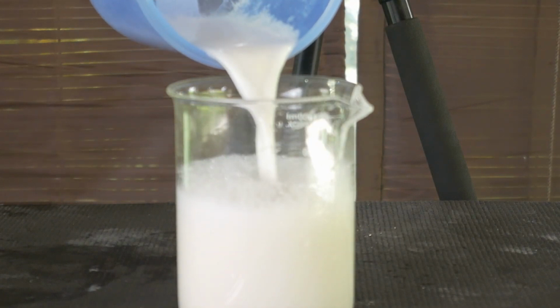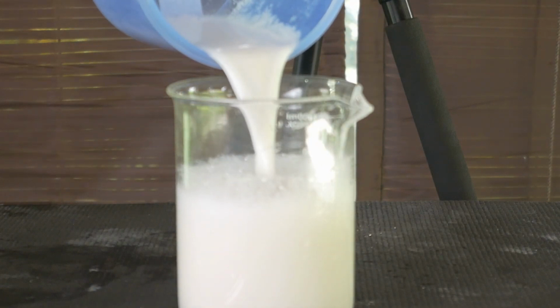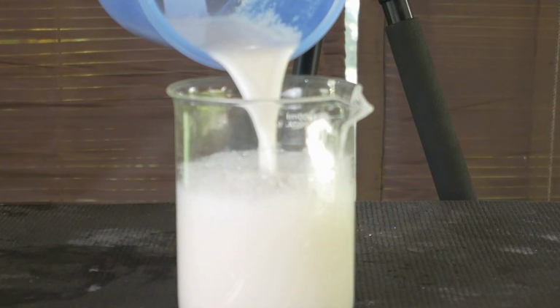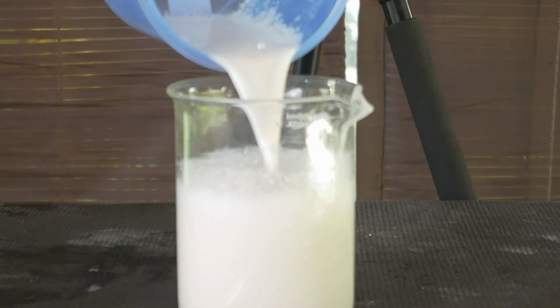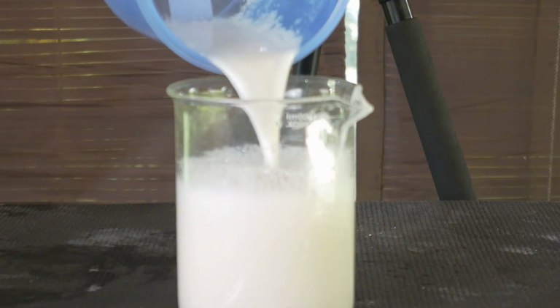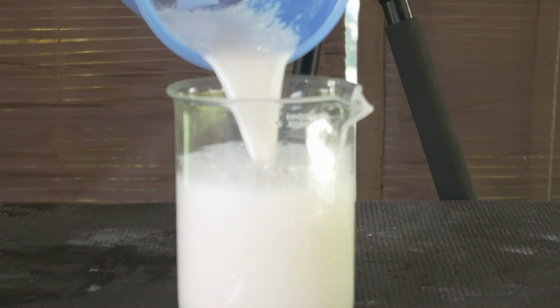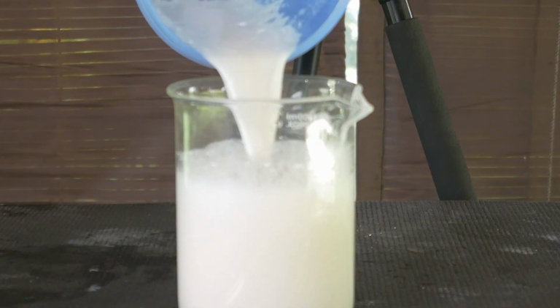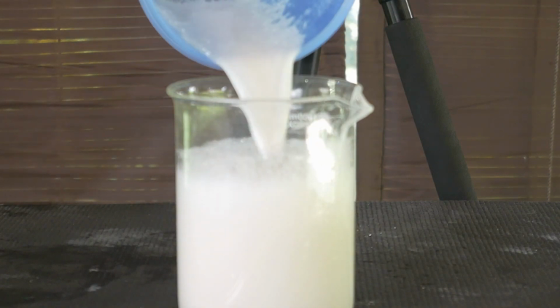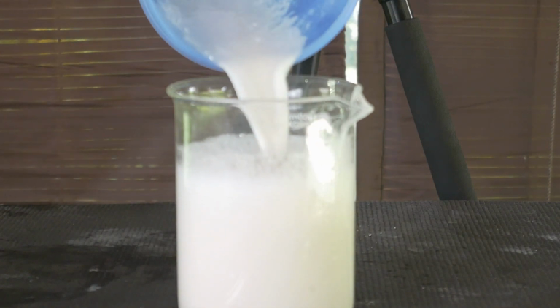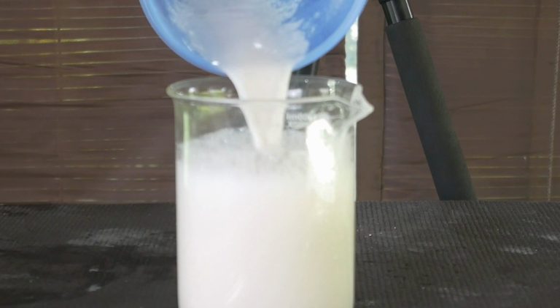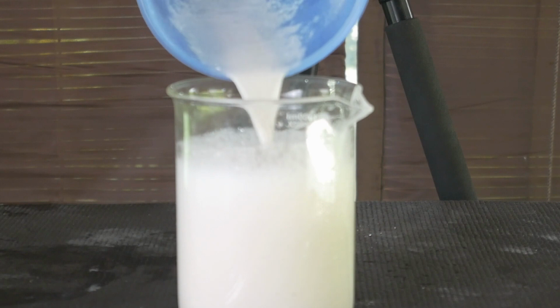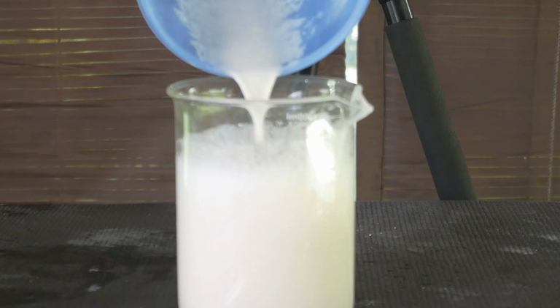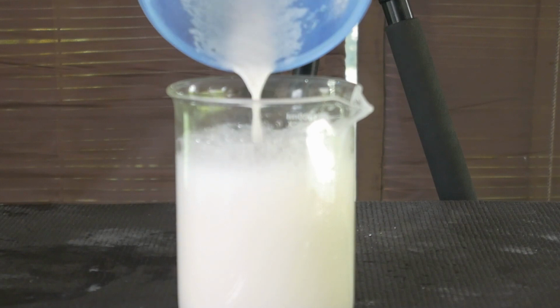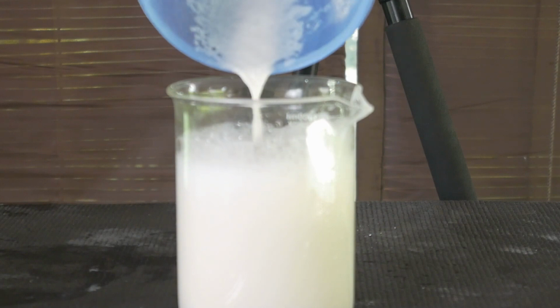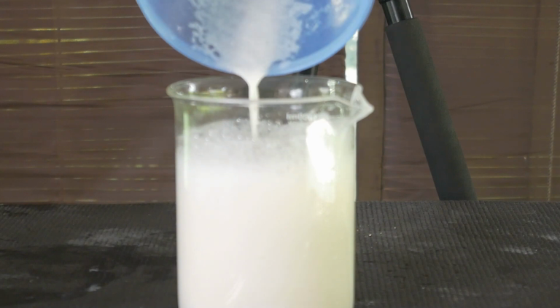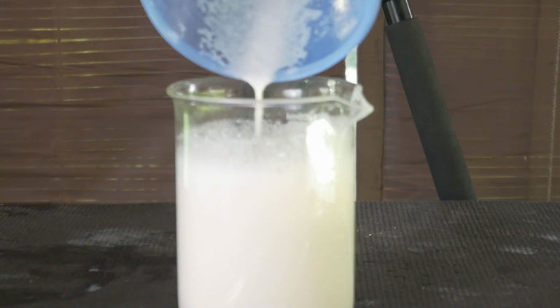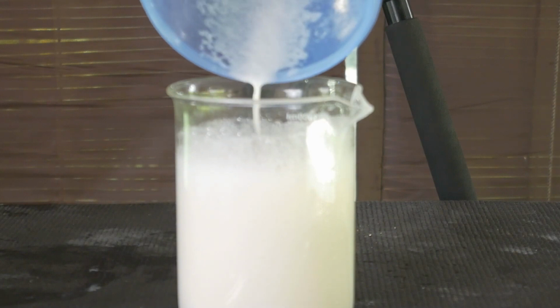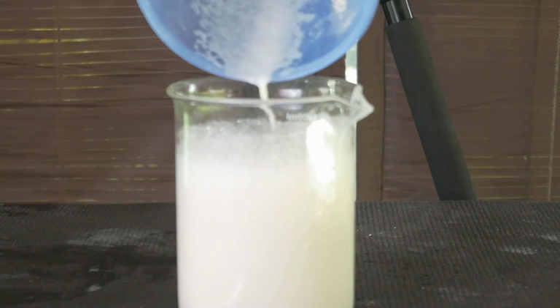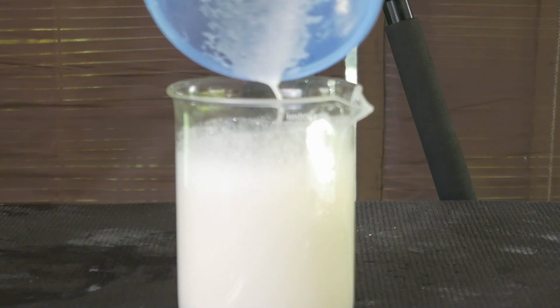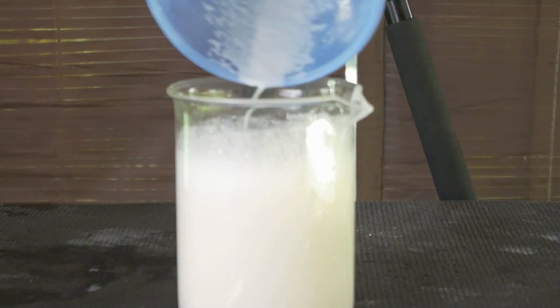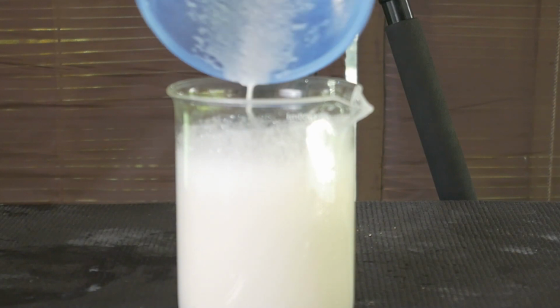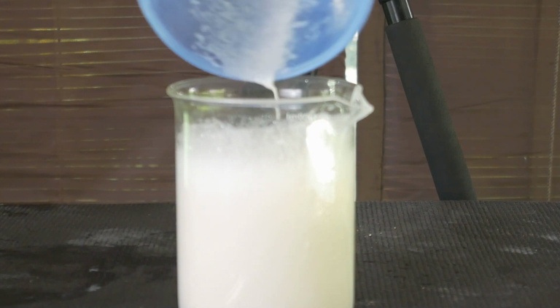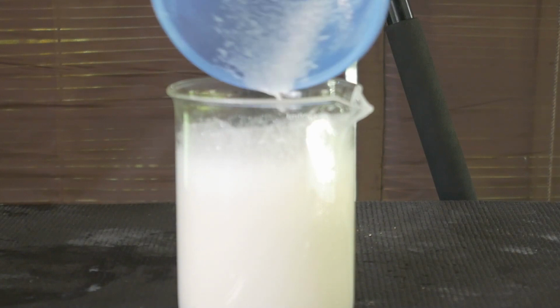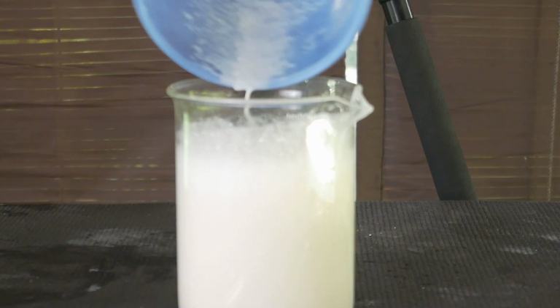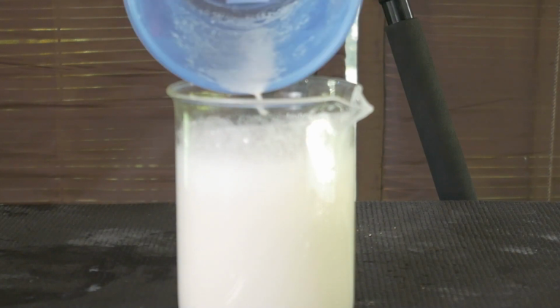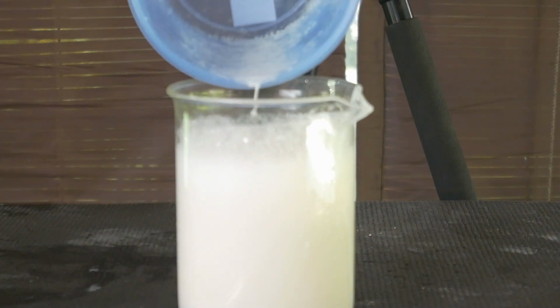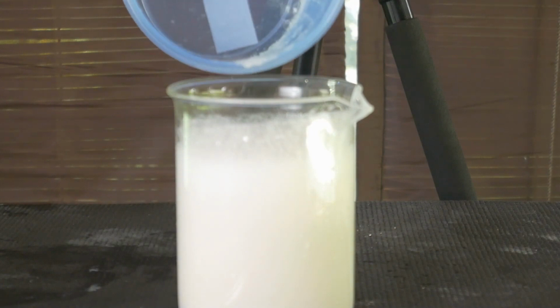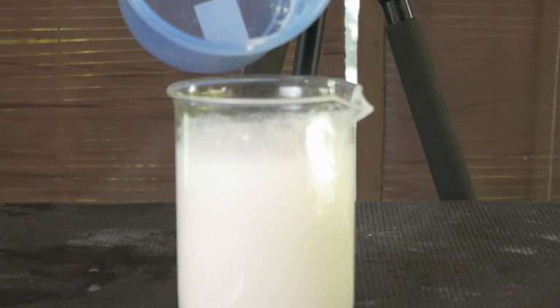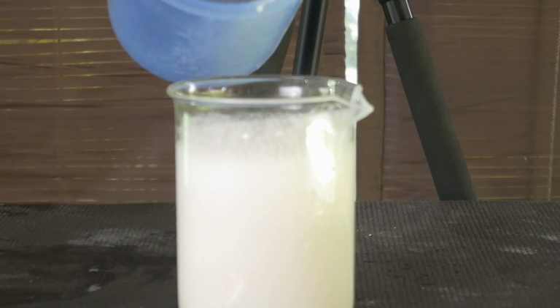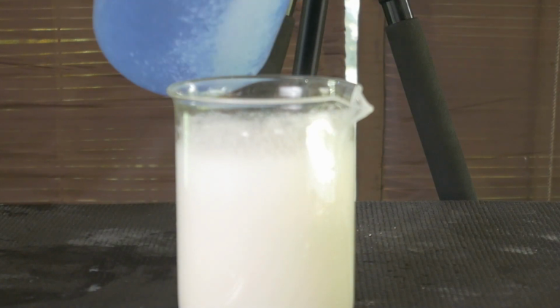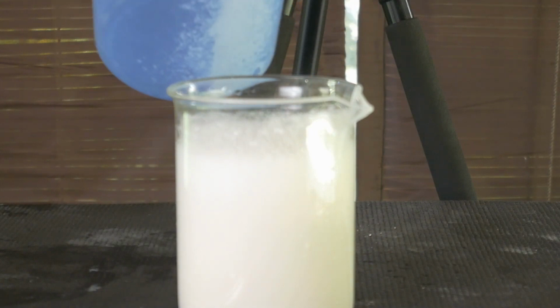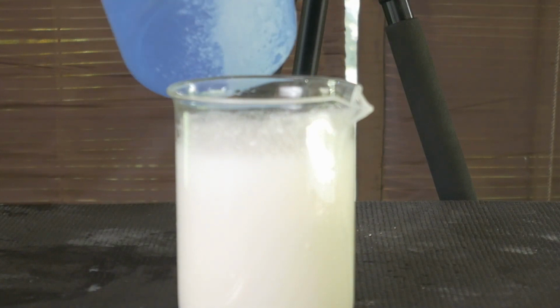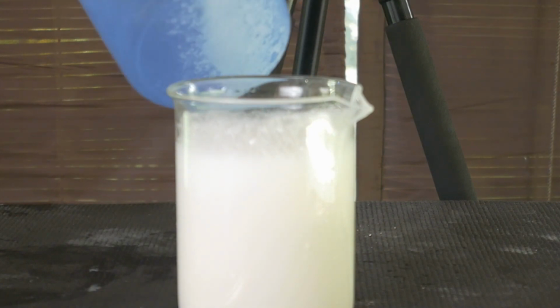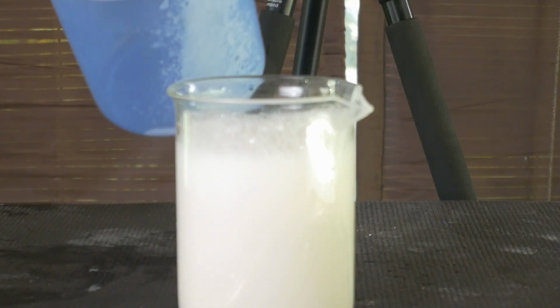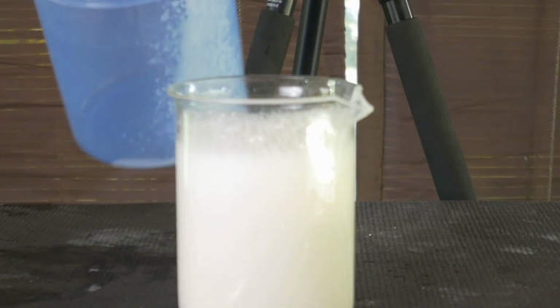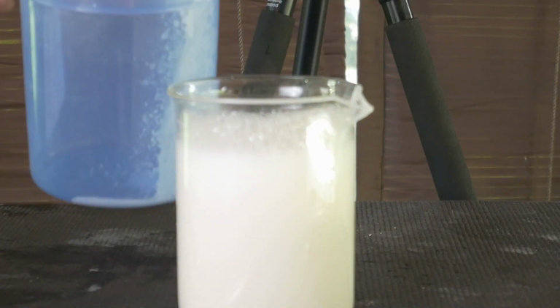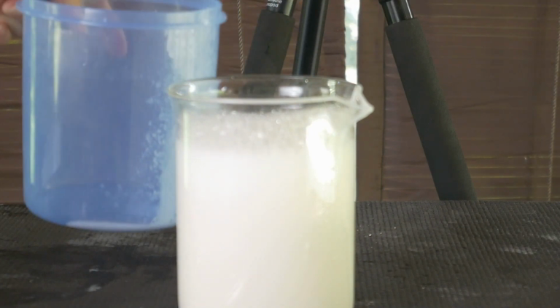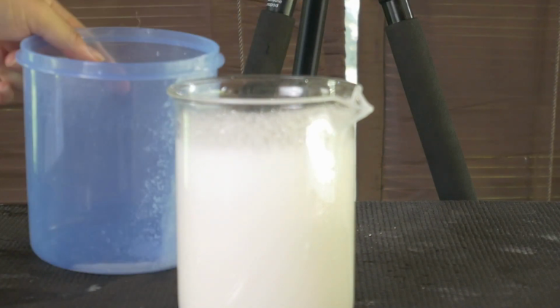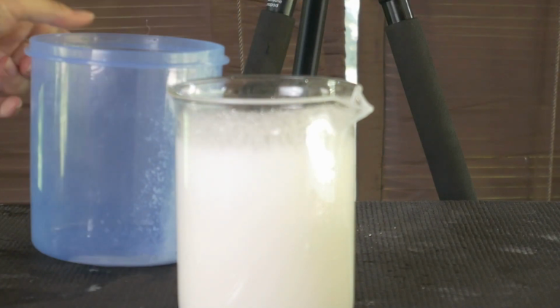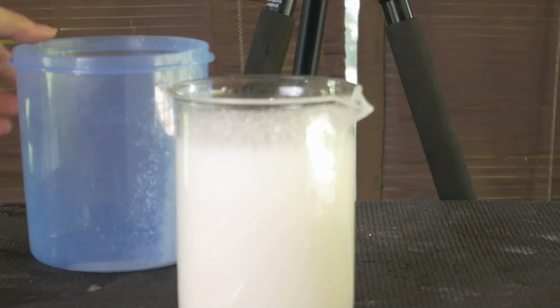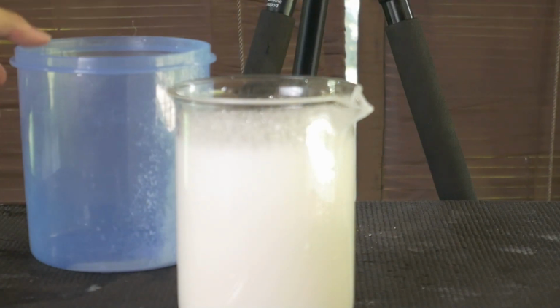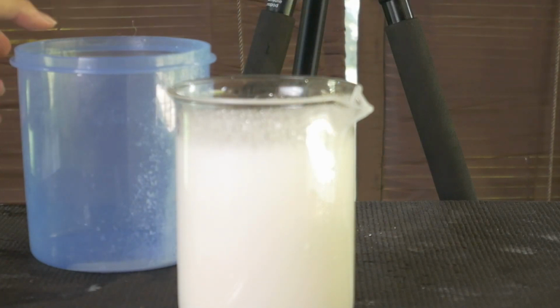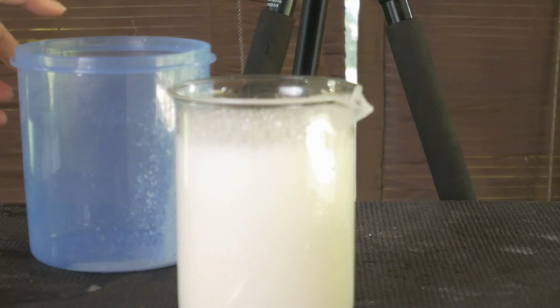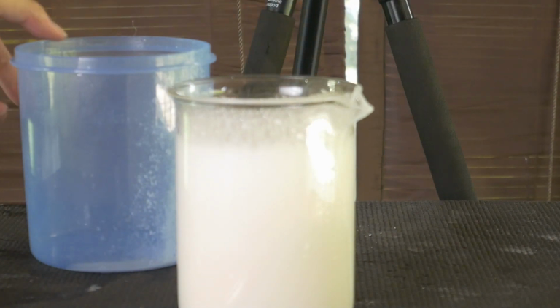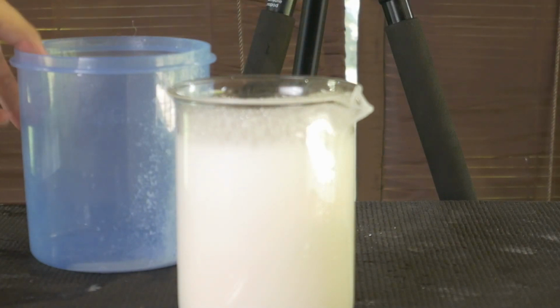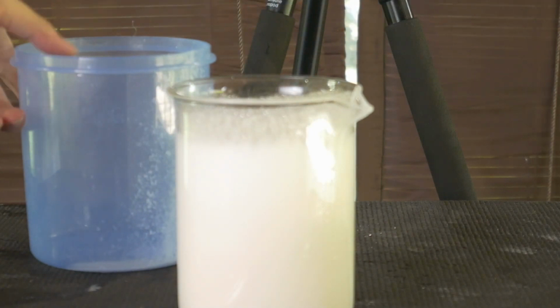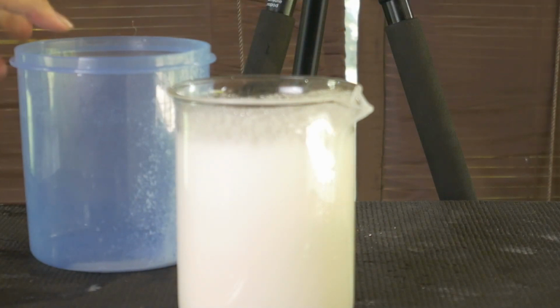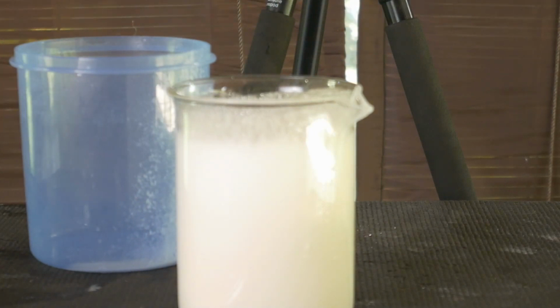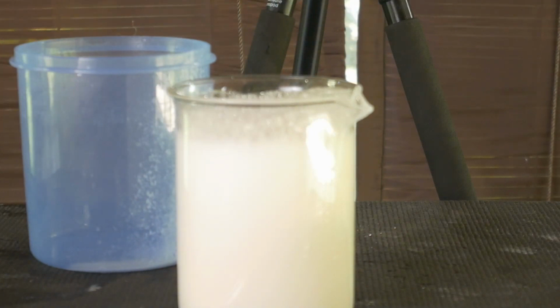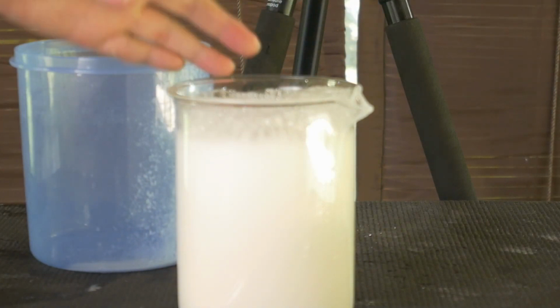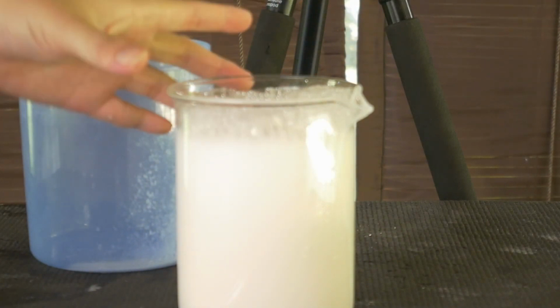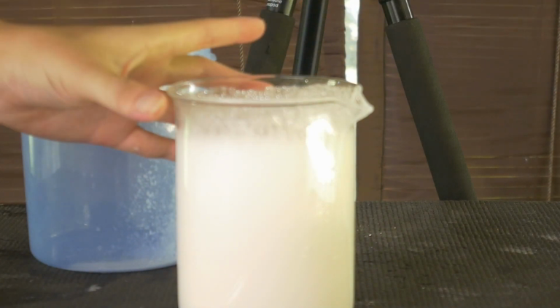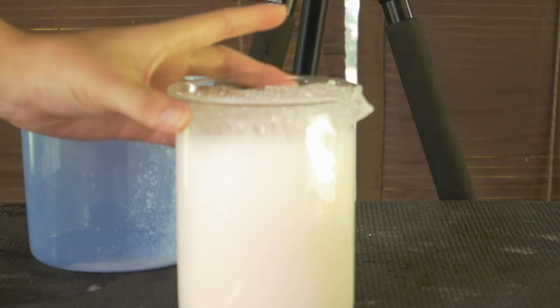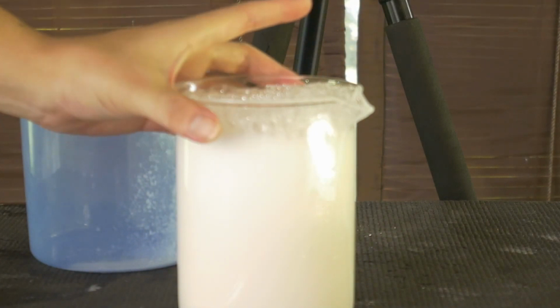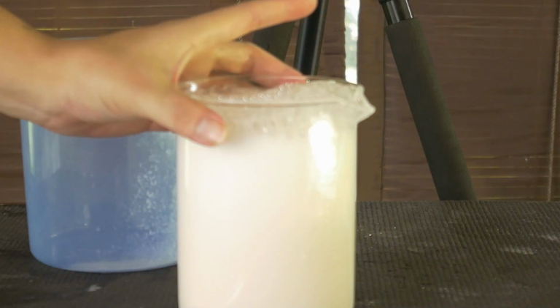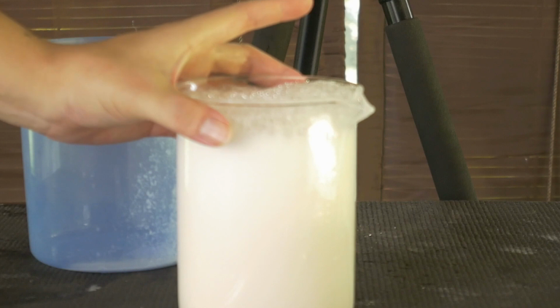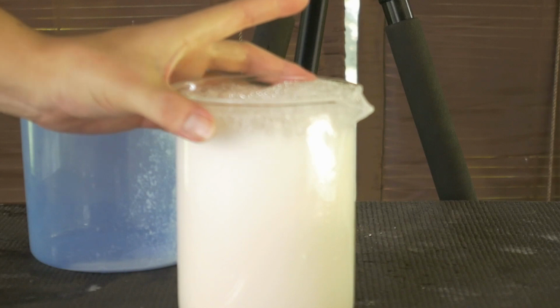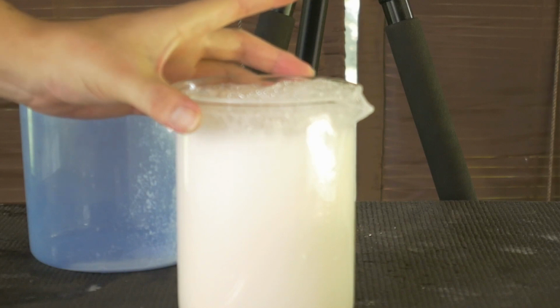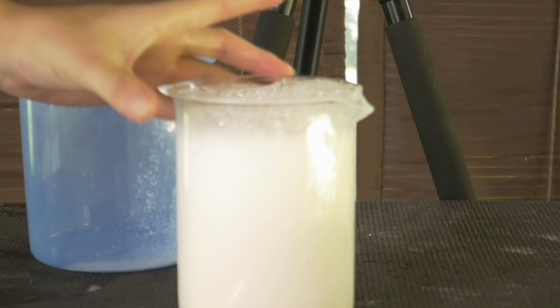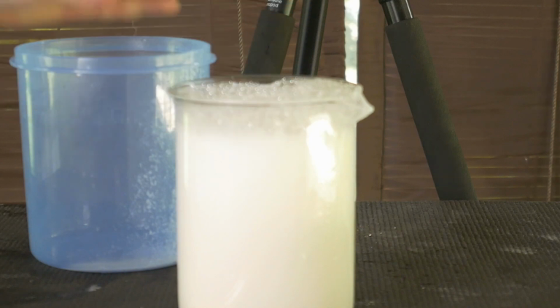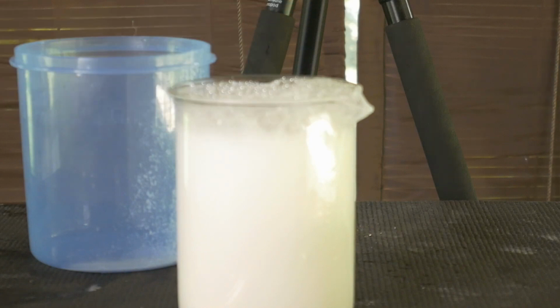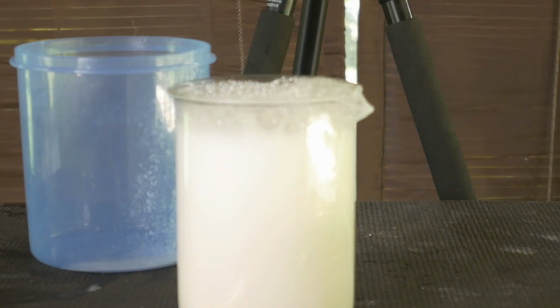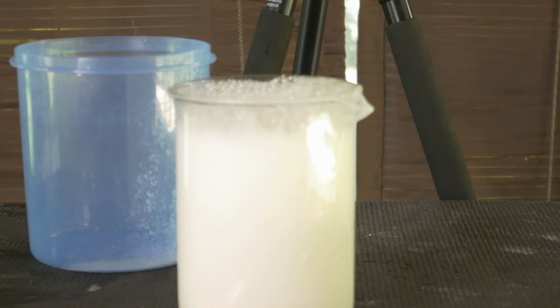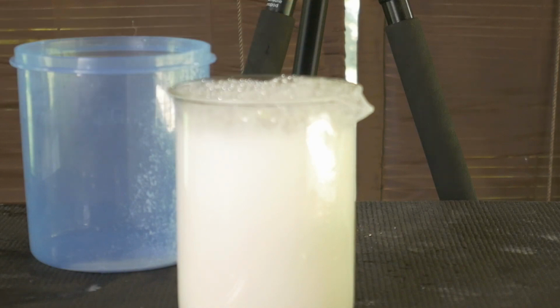Even when I said I was going to pour it slowly, it almost overflowed. But luckily my mixing spoon dealt with the problem.